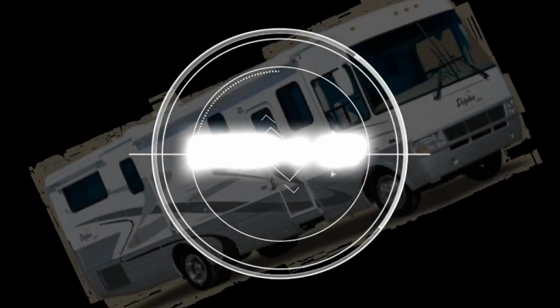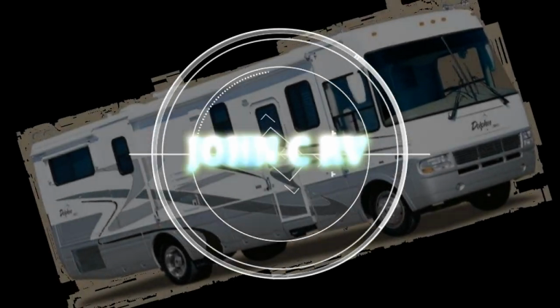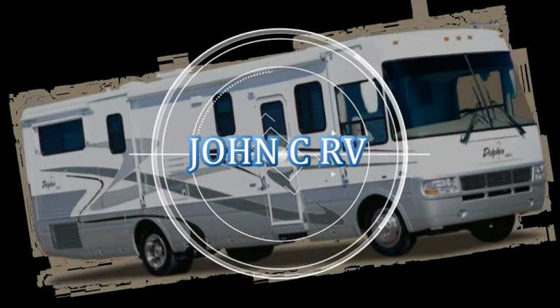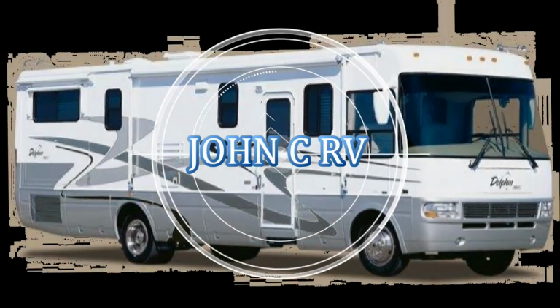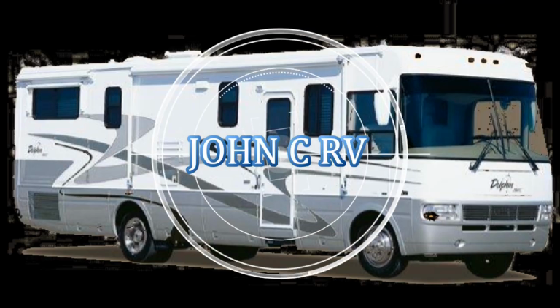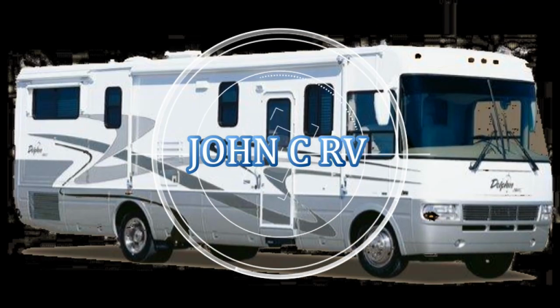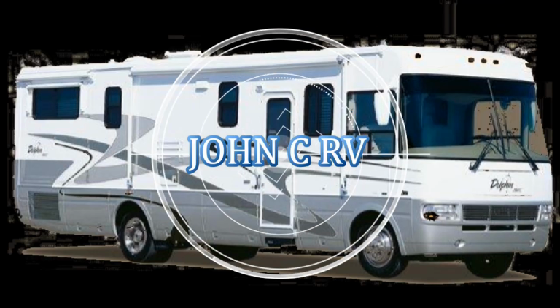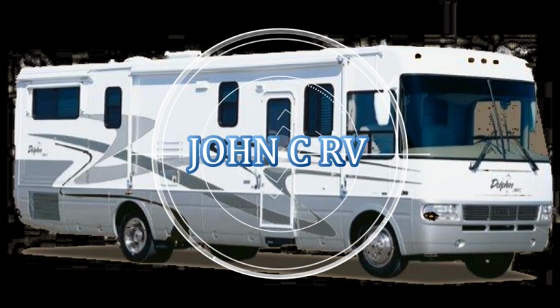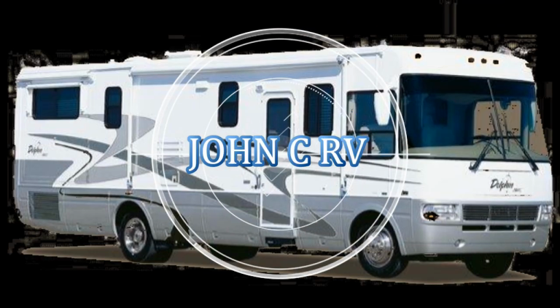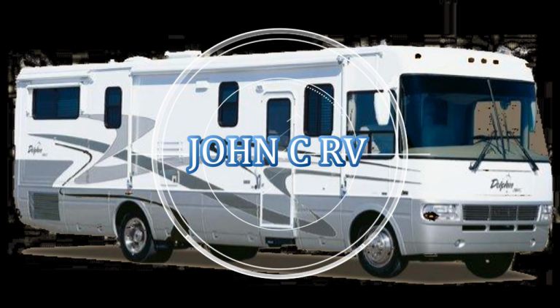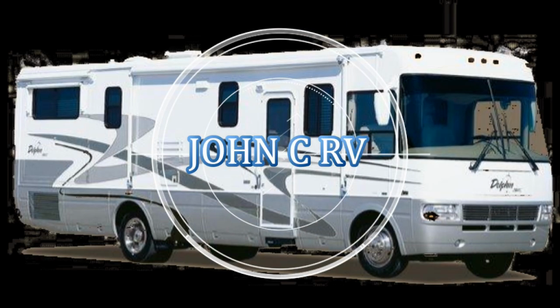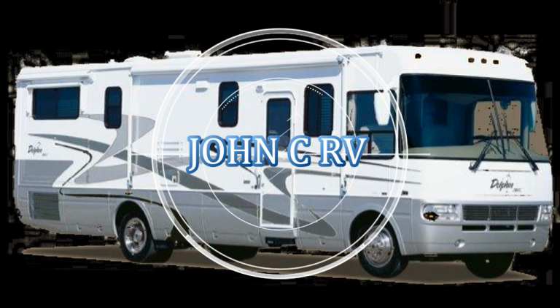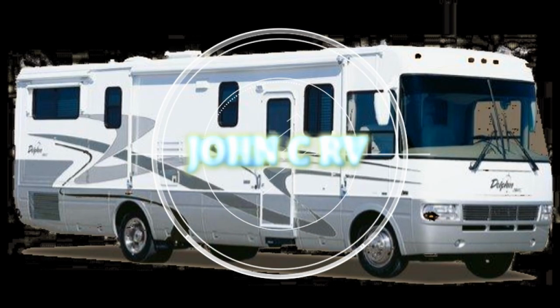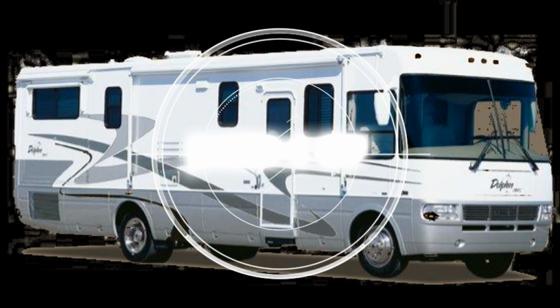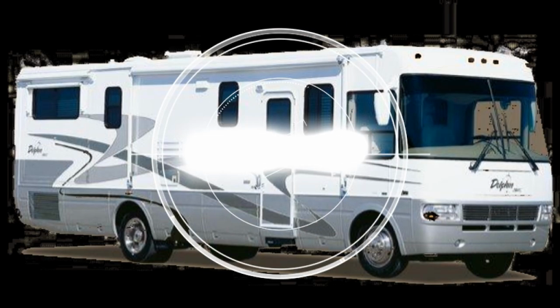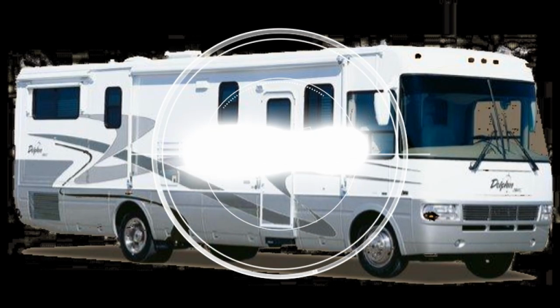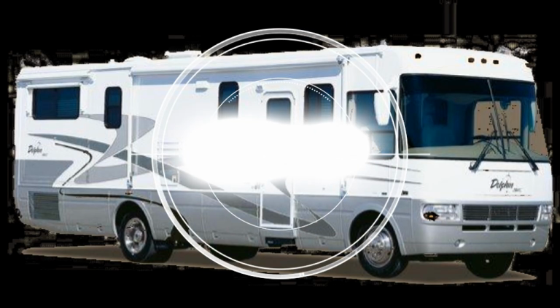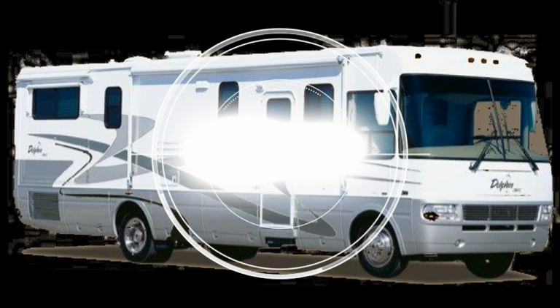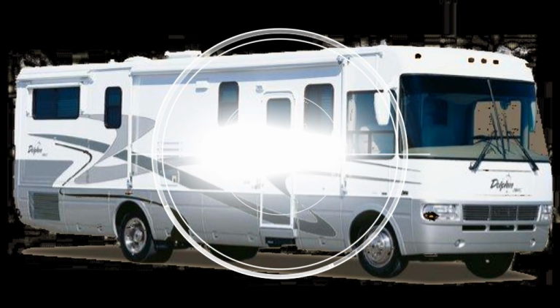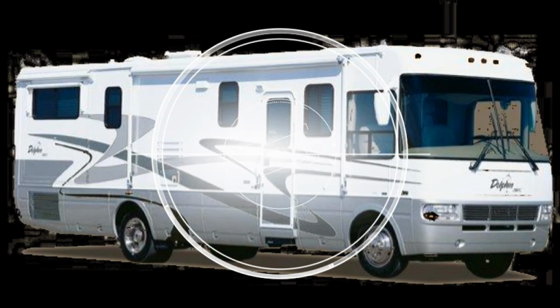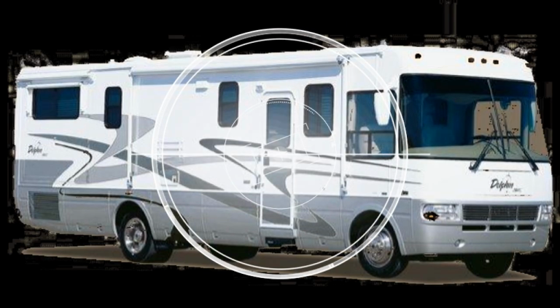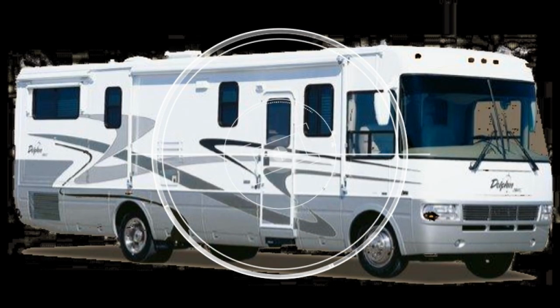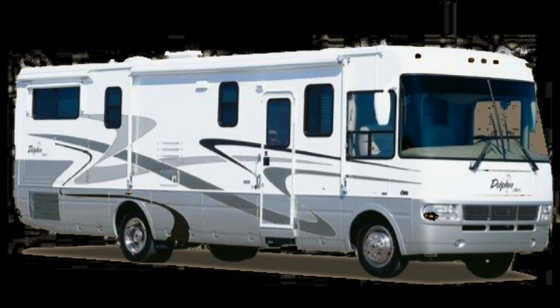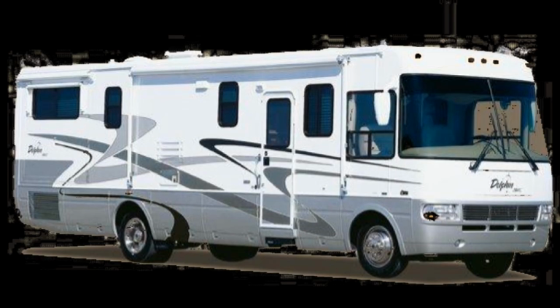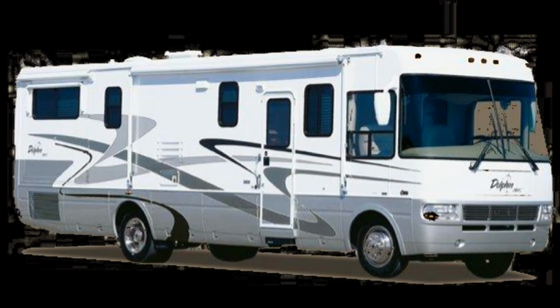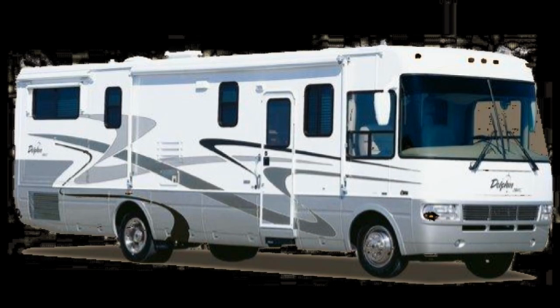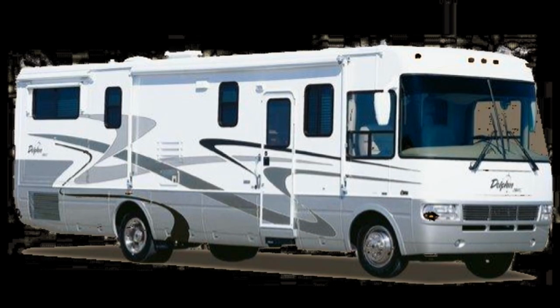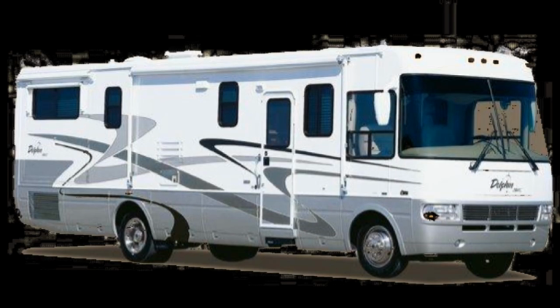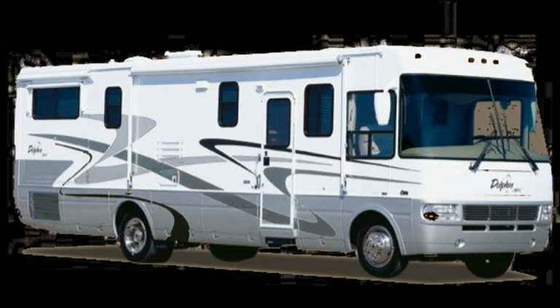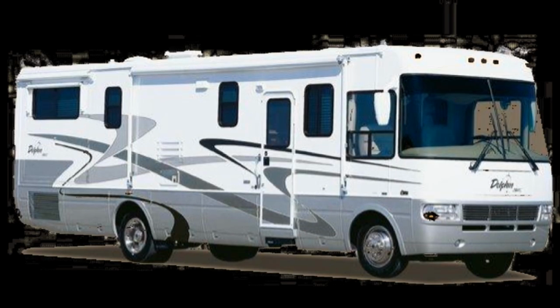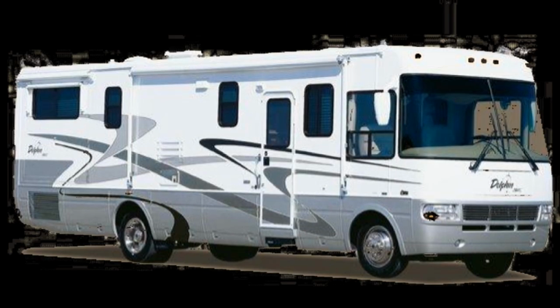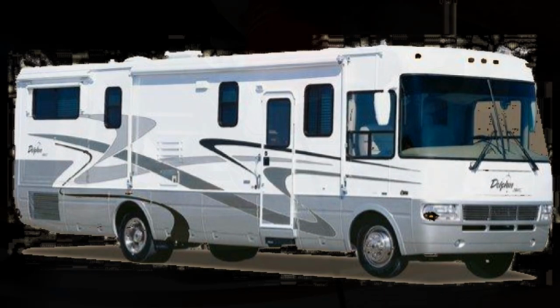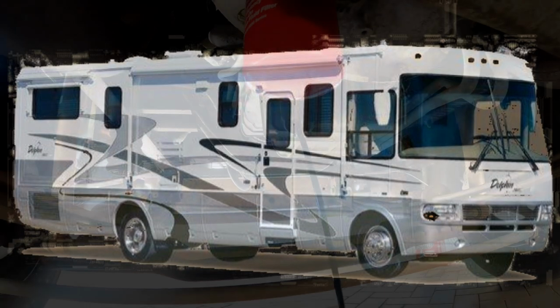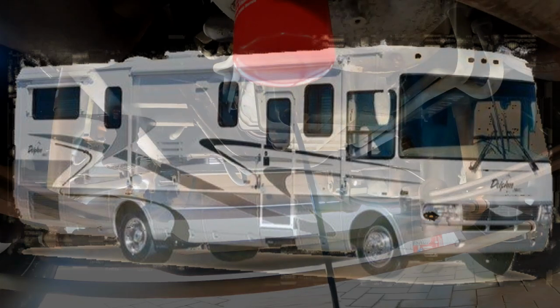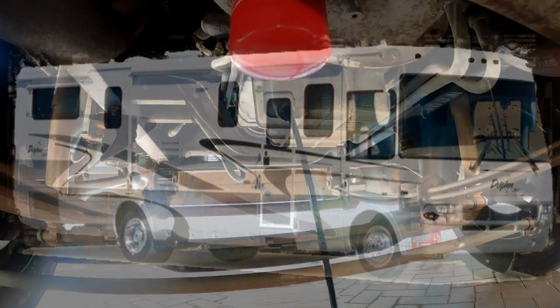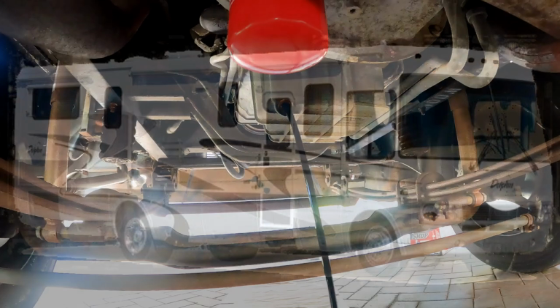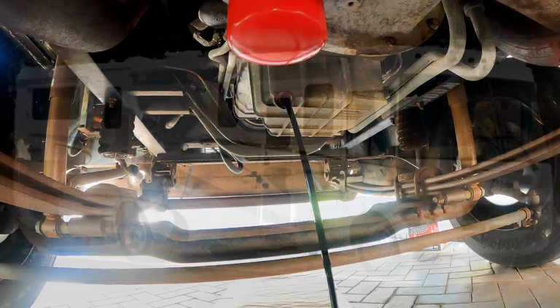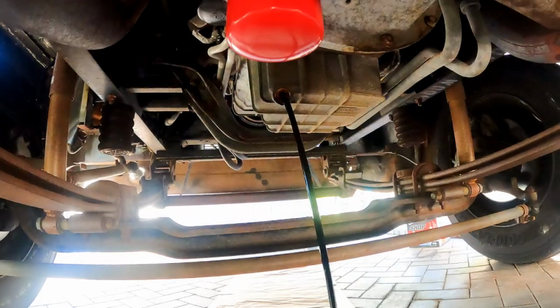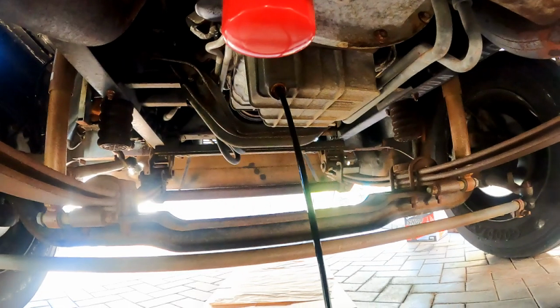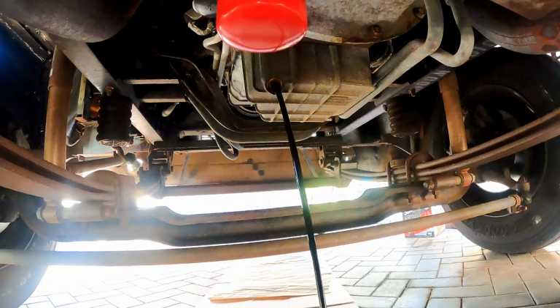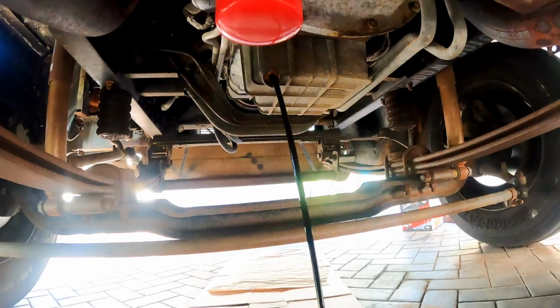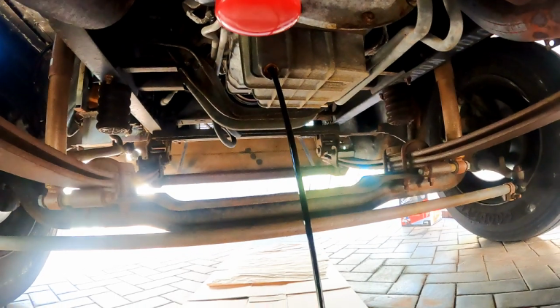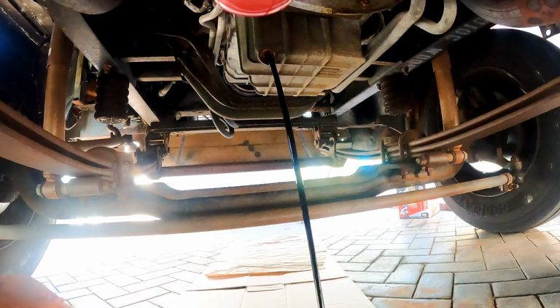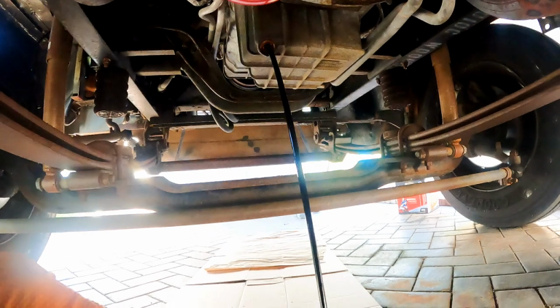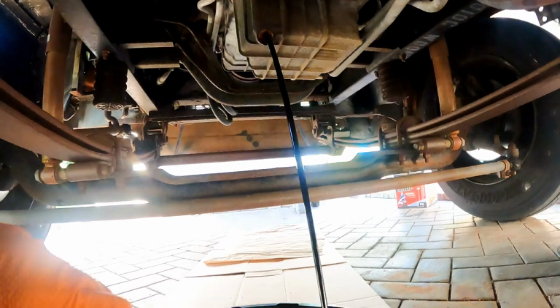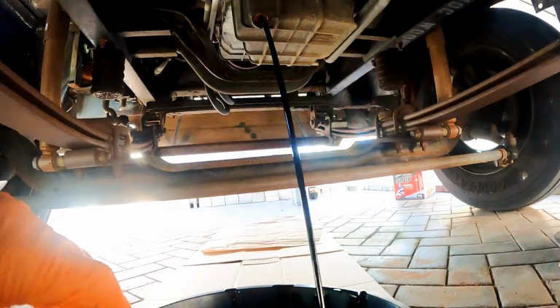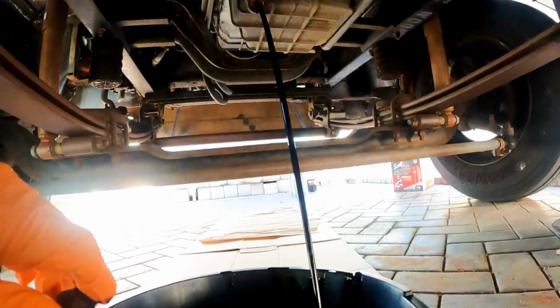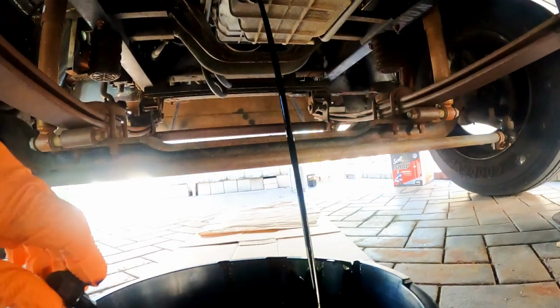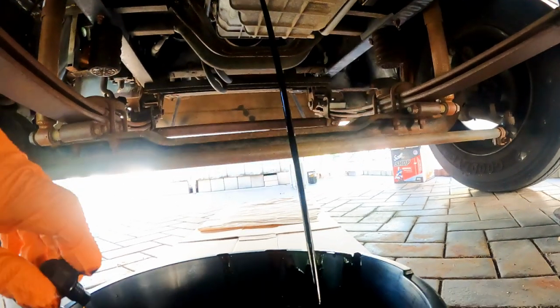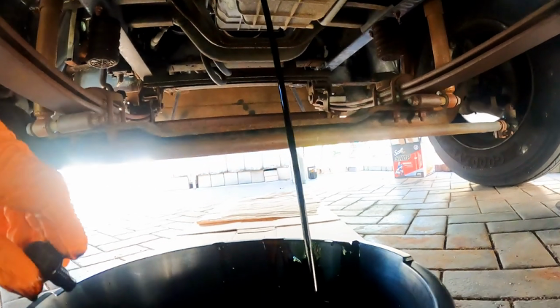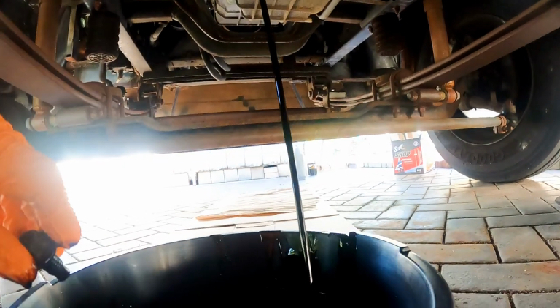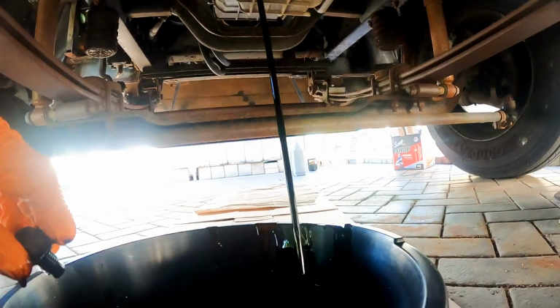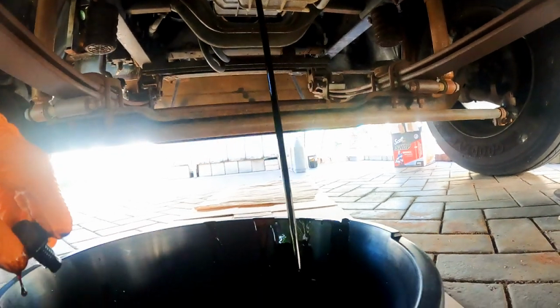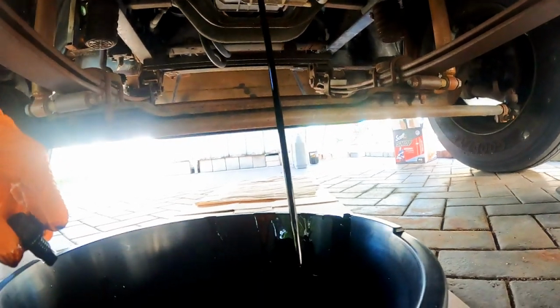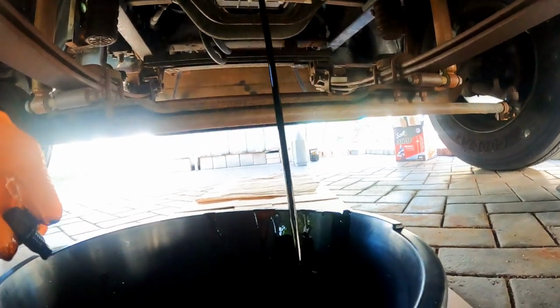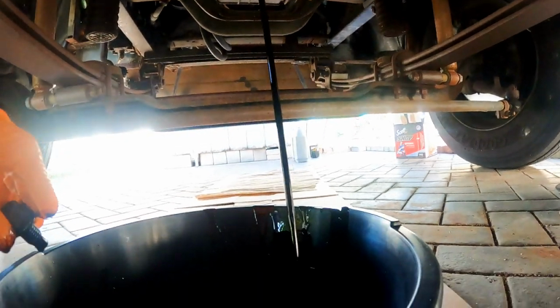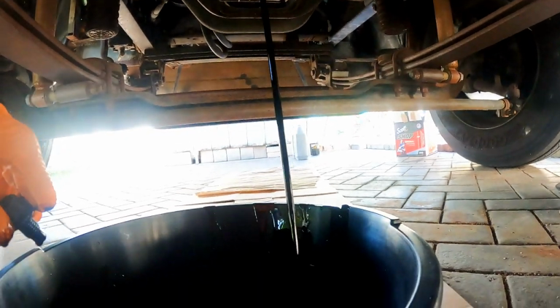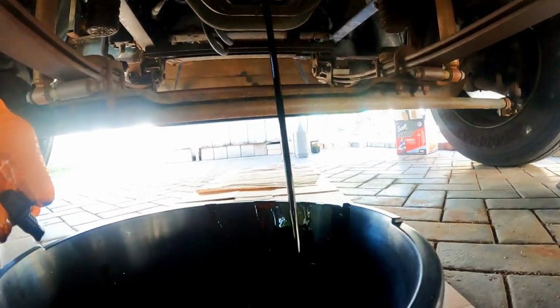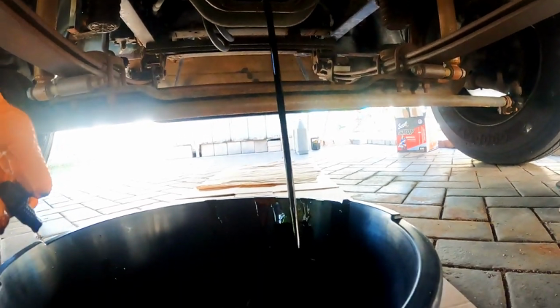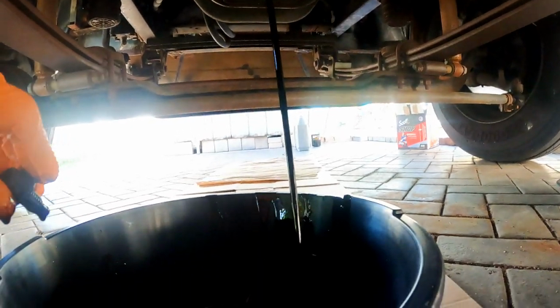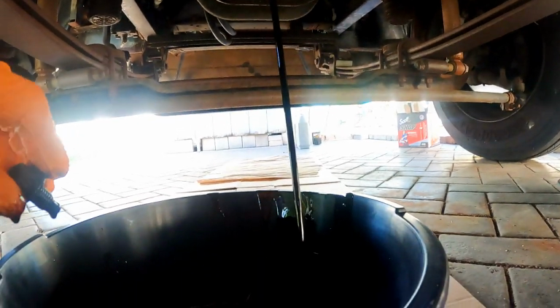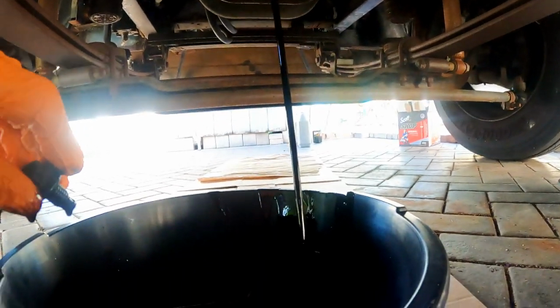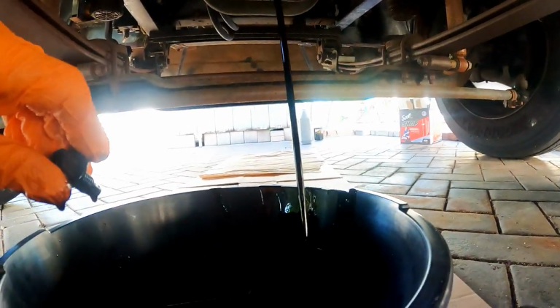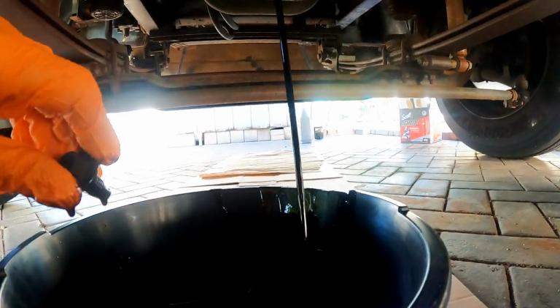Today we change the oil and filter on the 8.1 Vortec engine of the 2003 Dolphin motorhome.